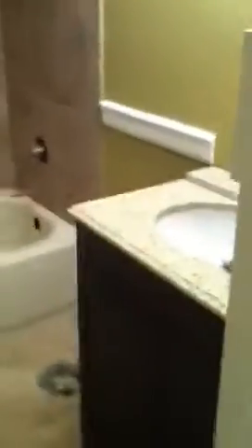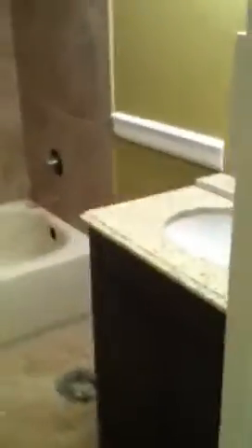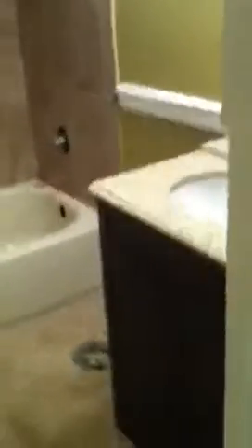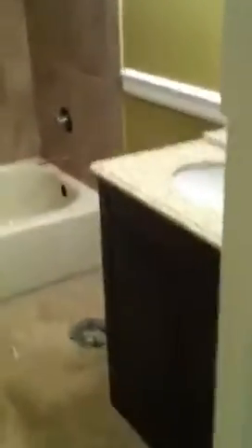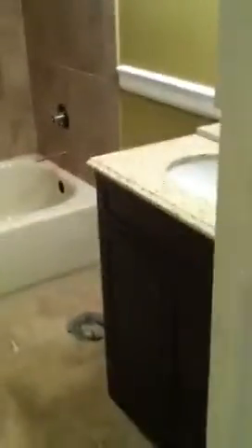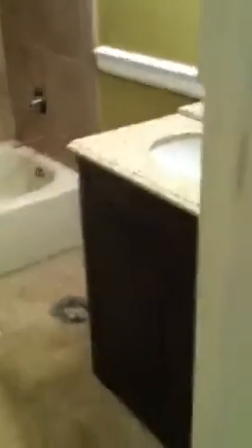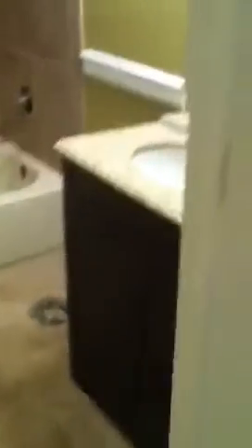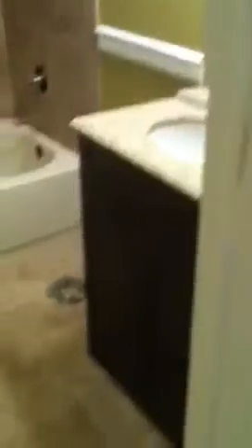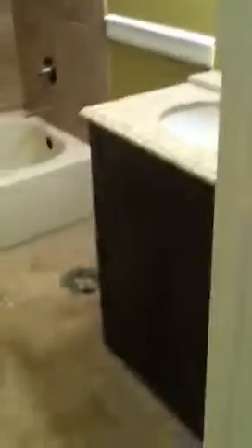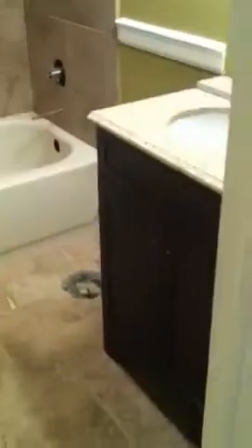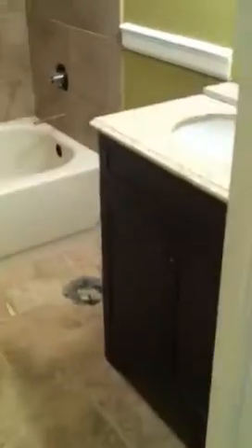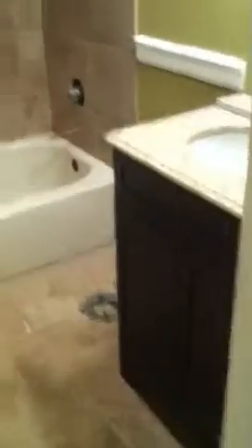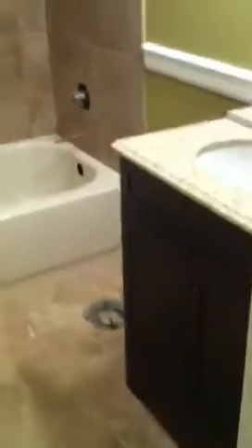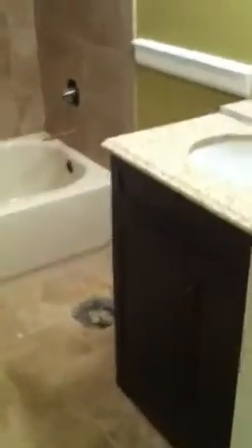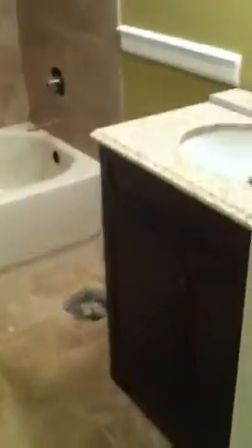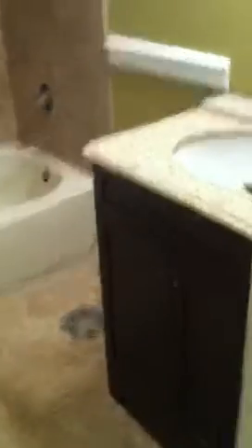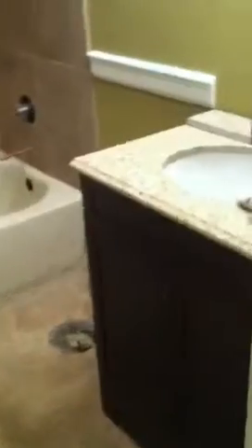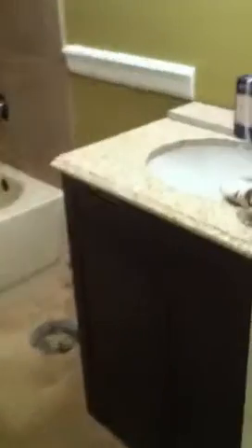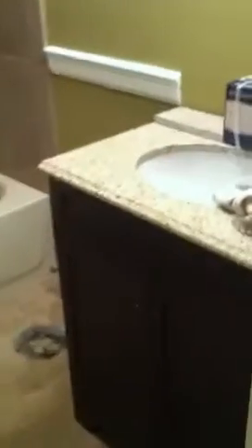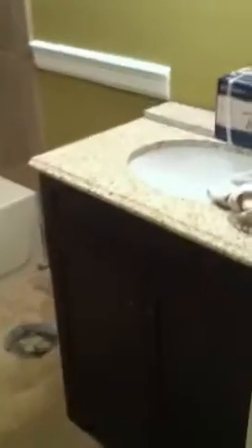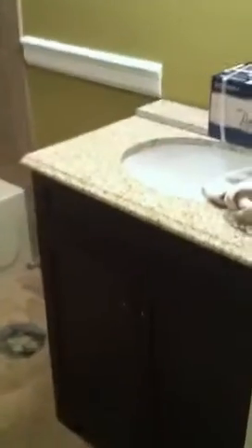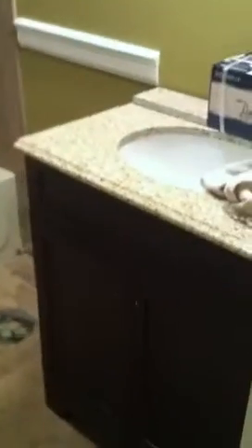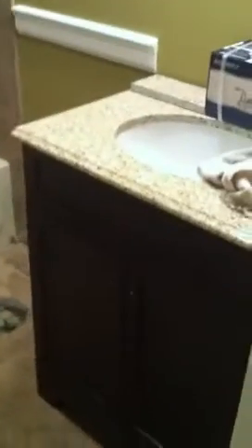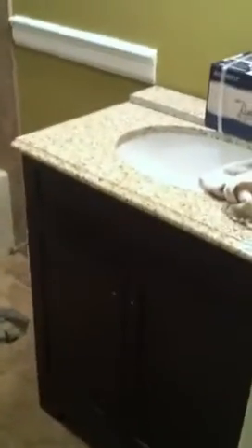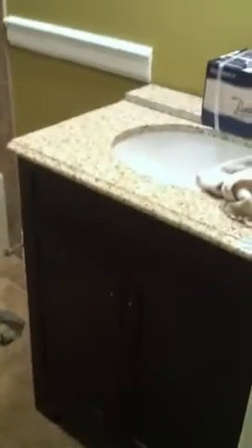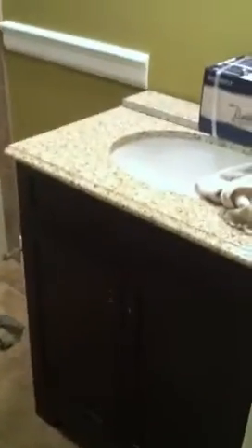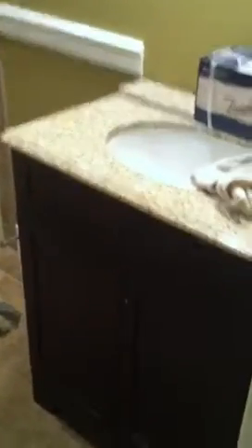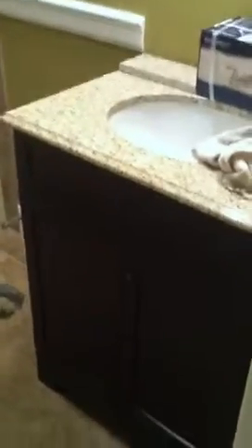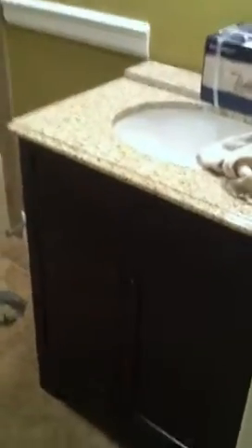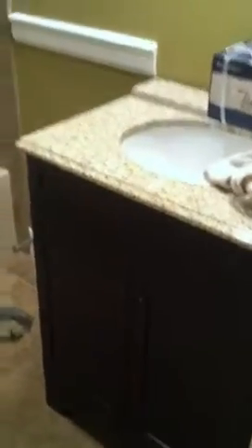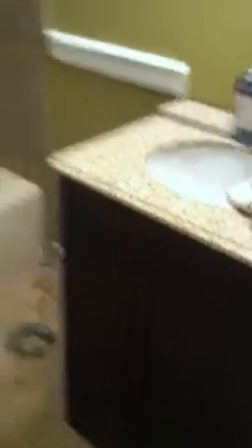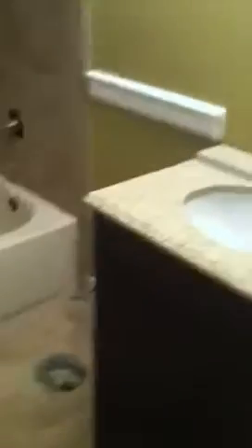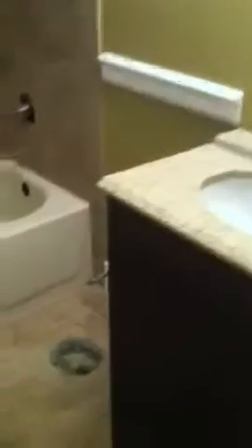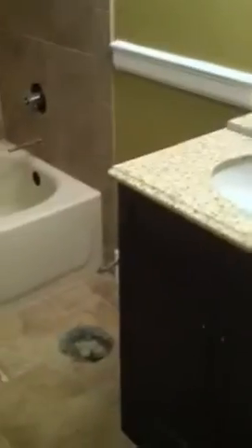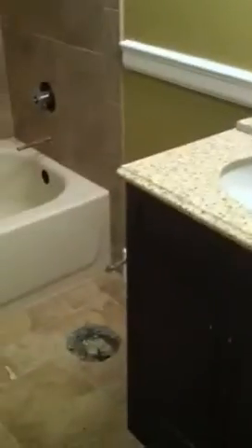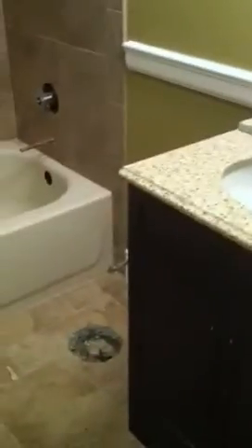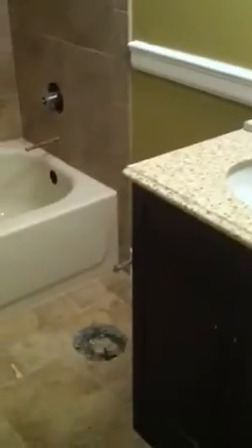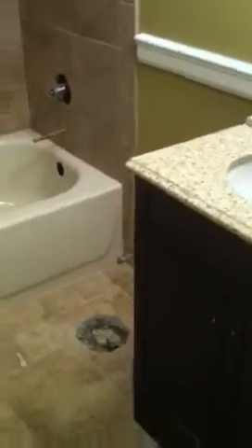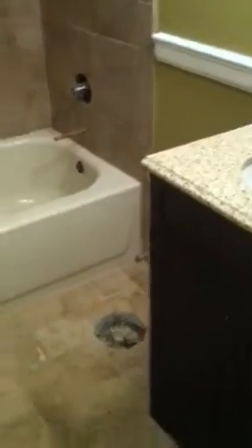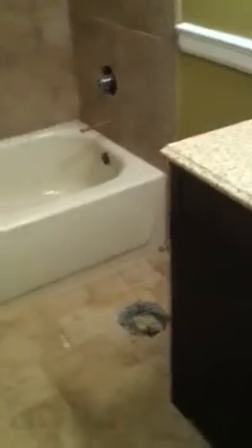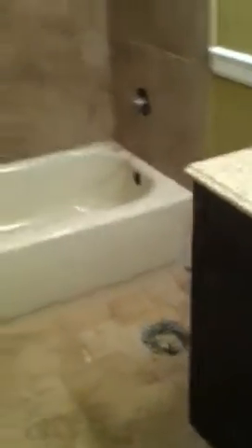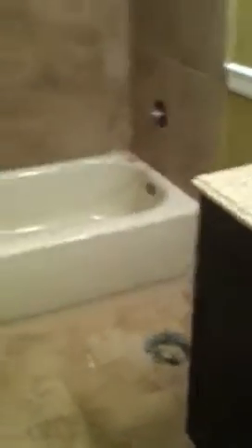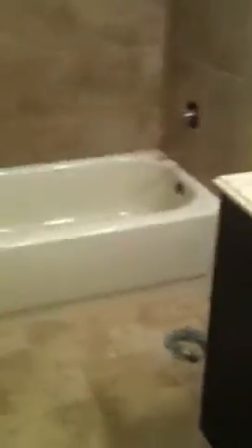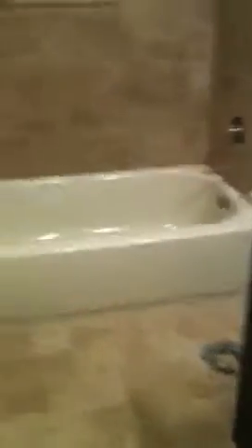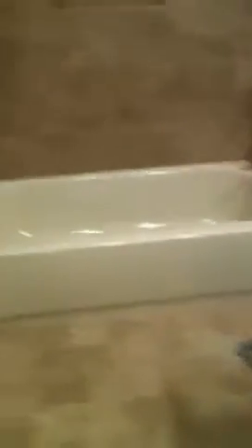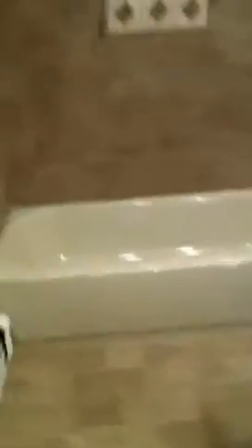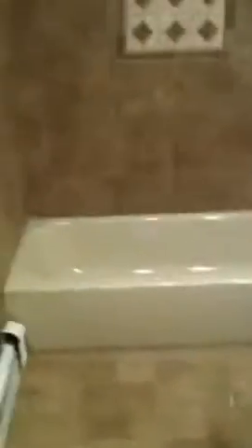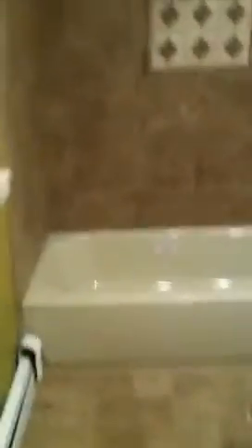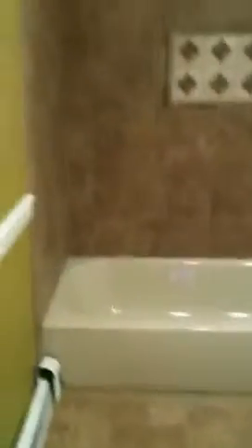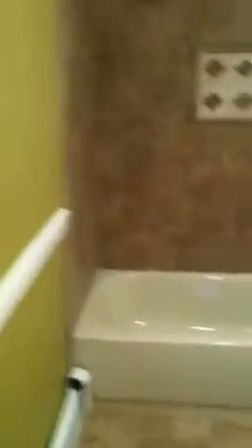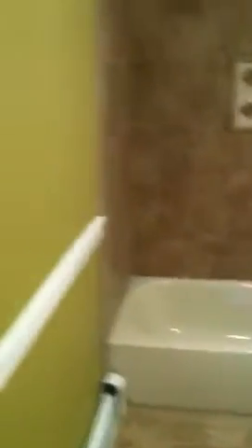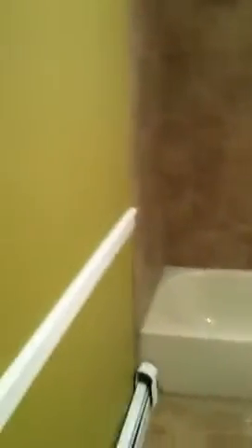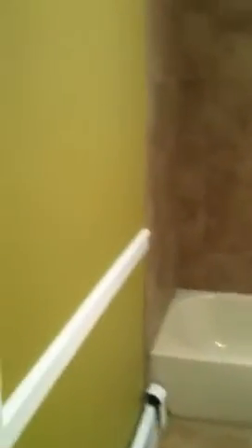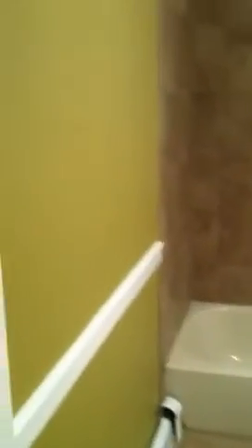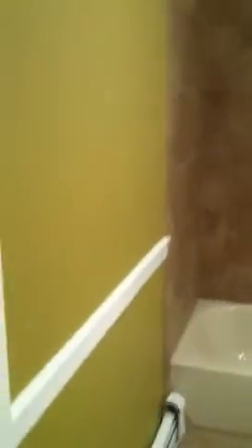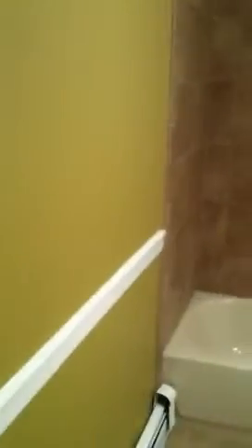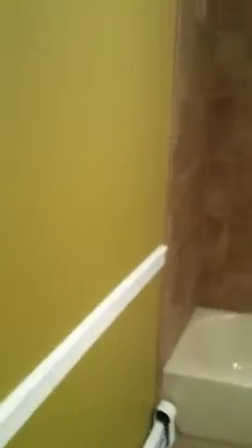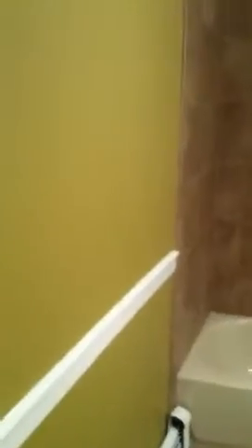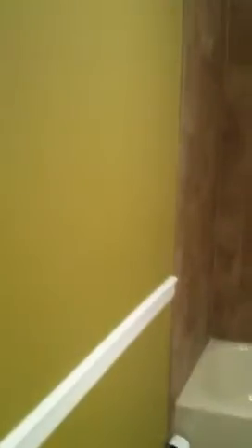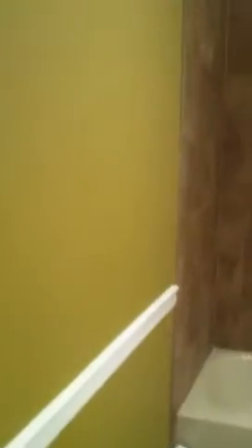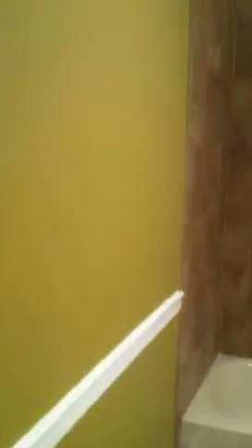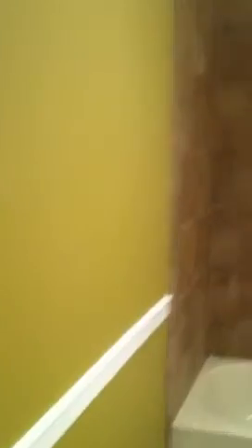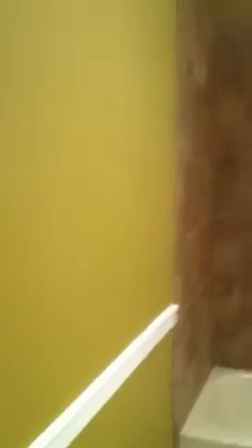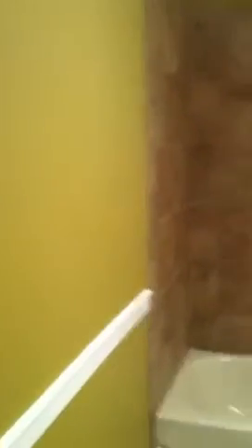The vanity is just about ready to be installed with the faucet, the toilet's ready to be installed, and looks really nice.